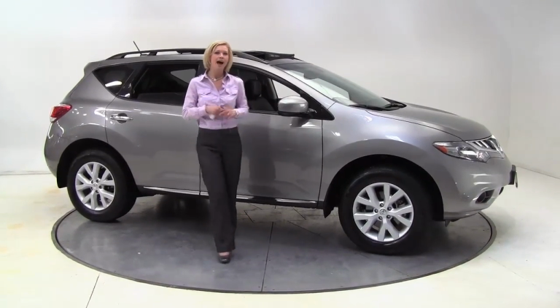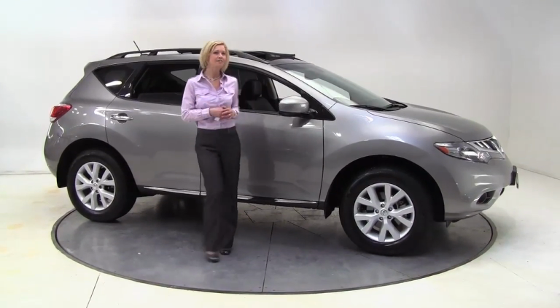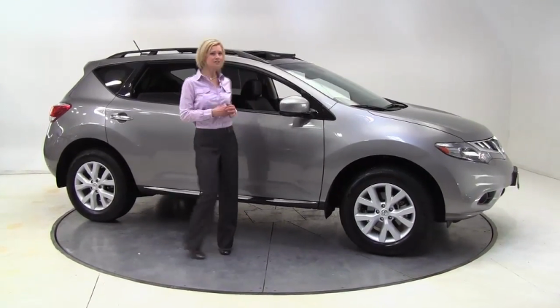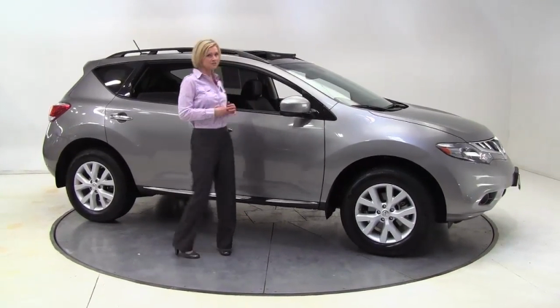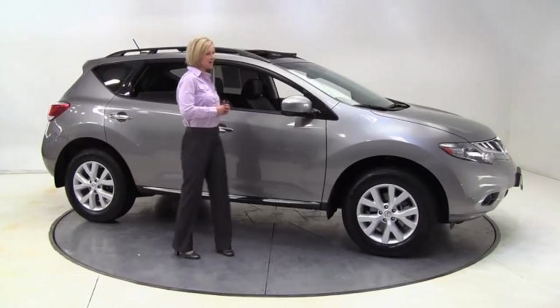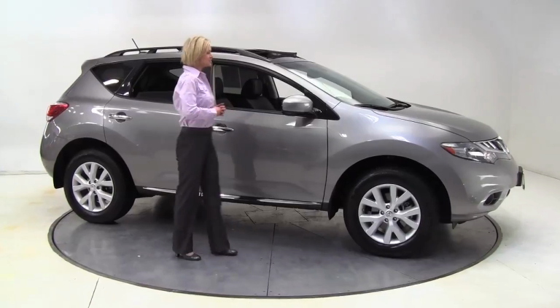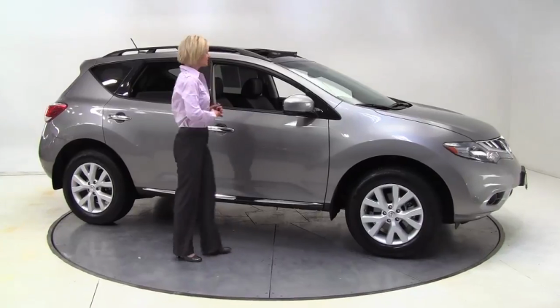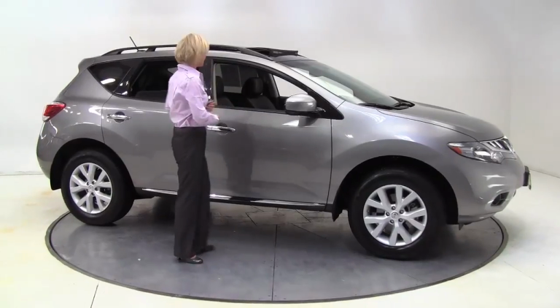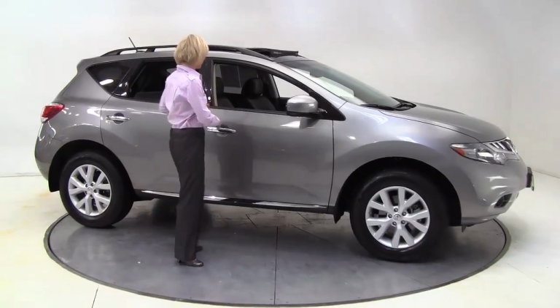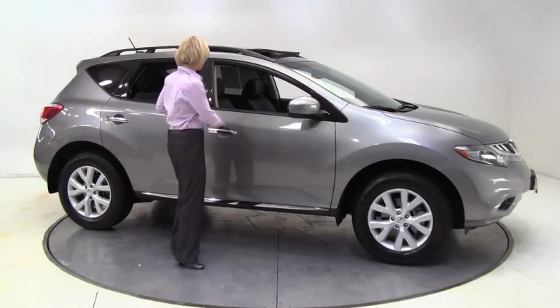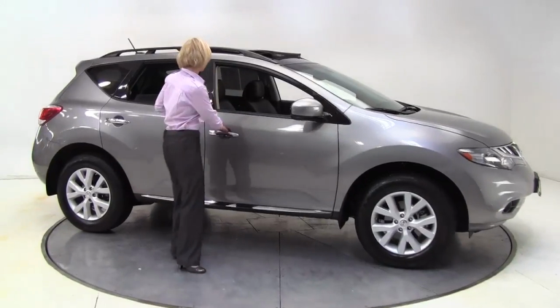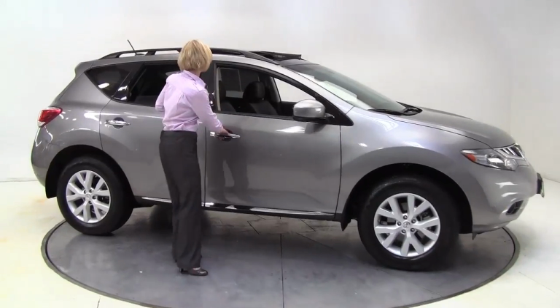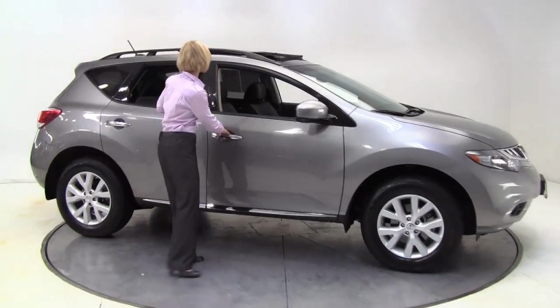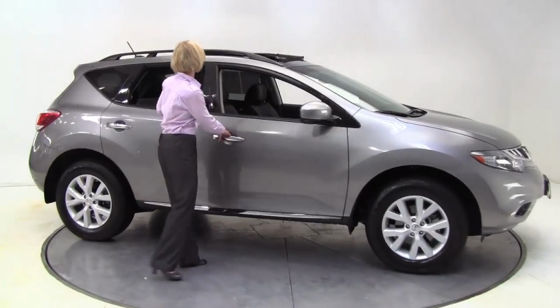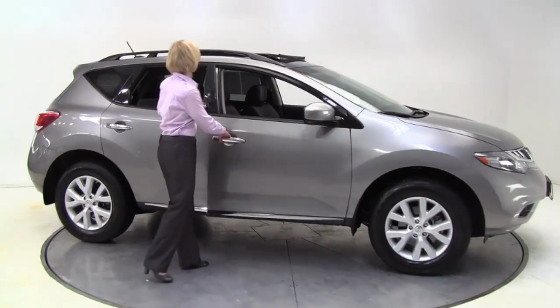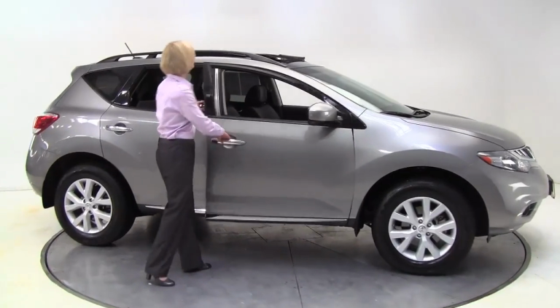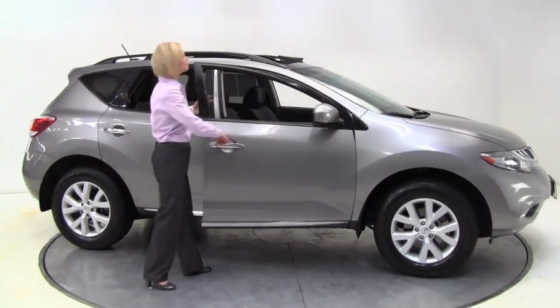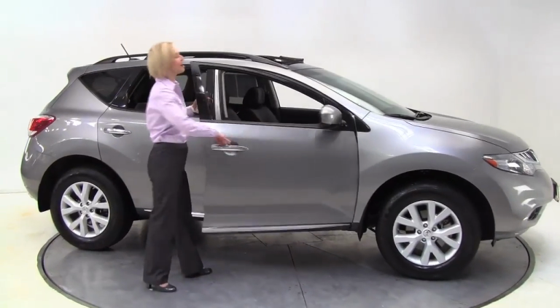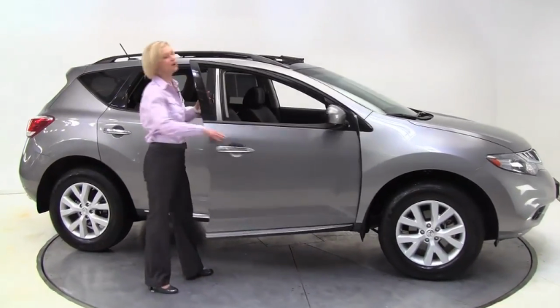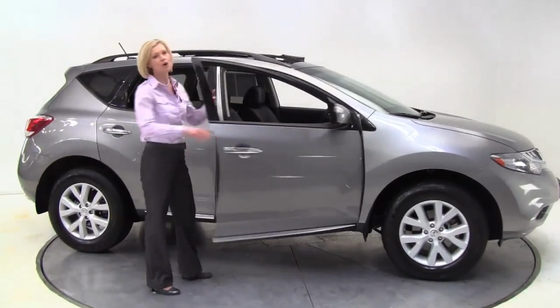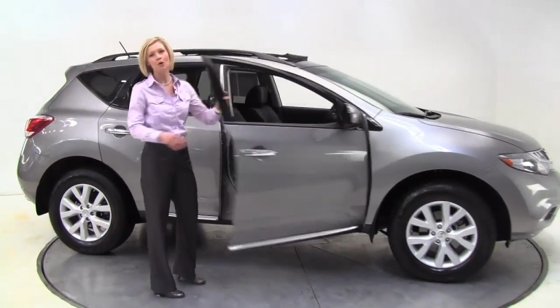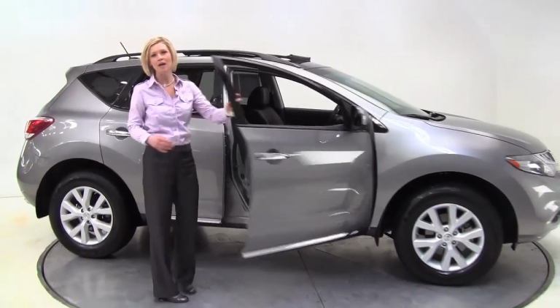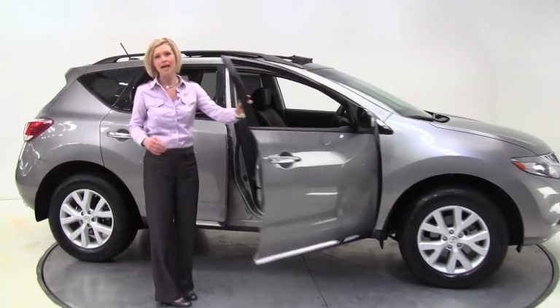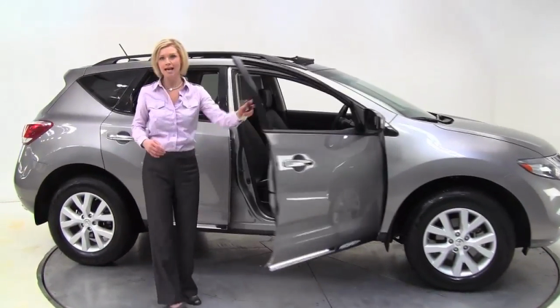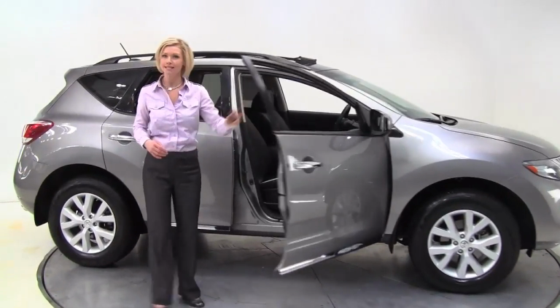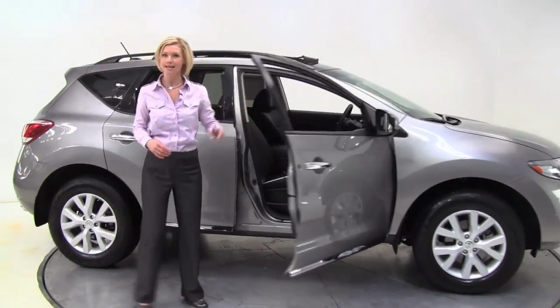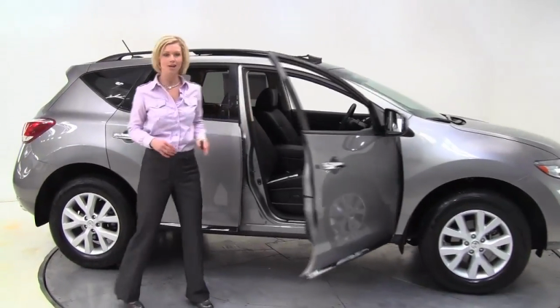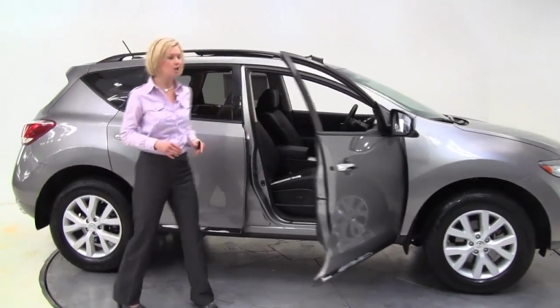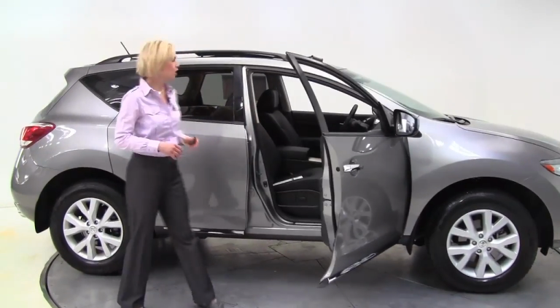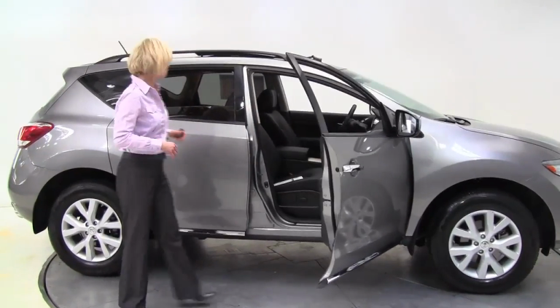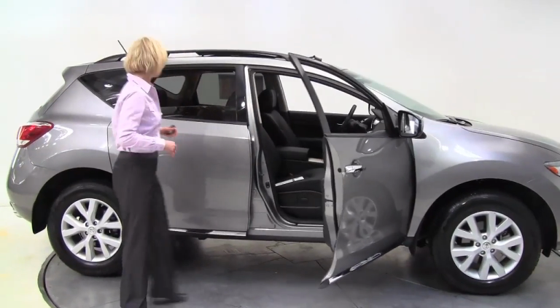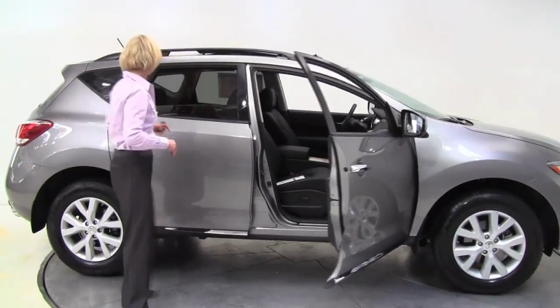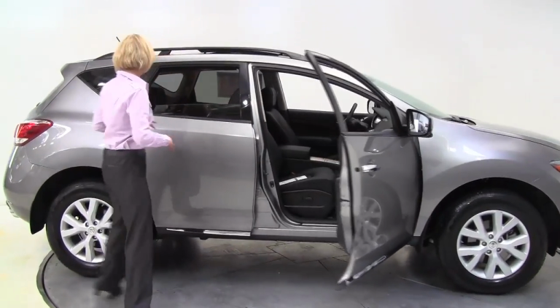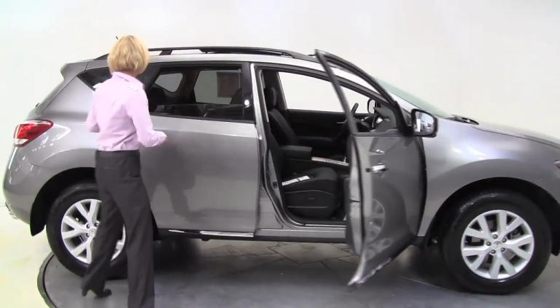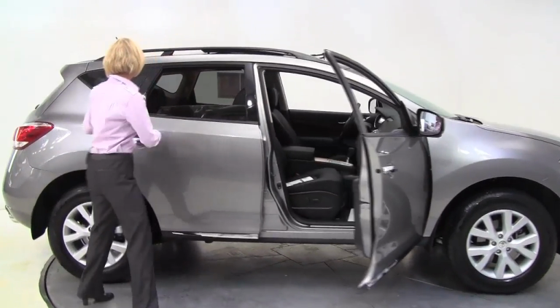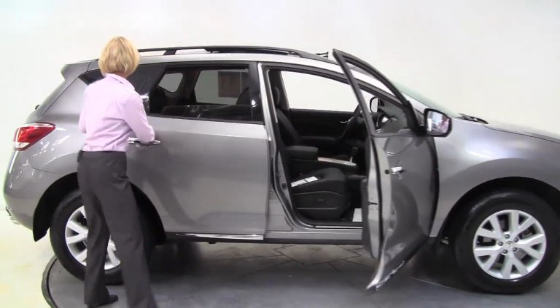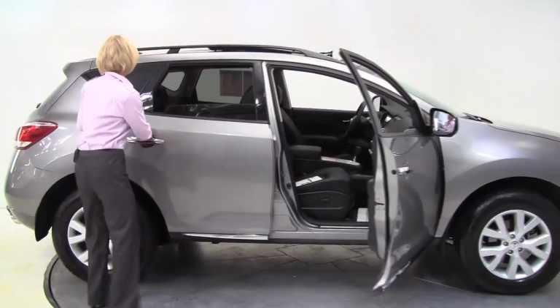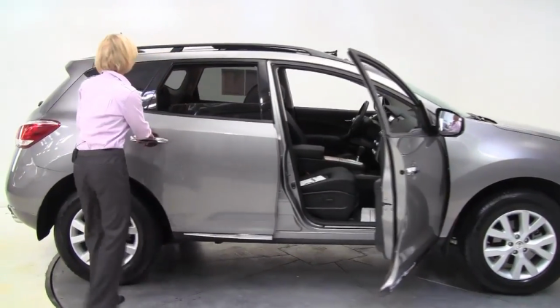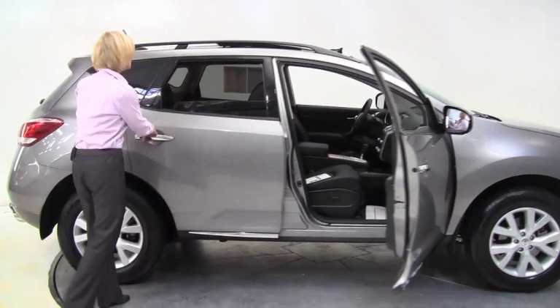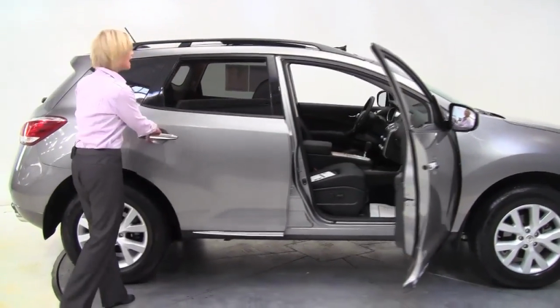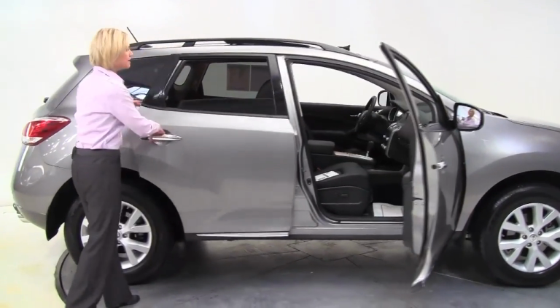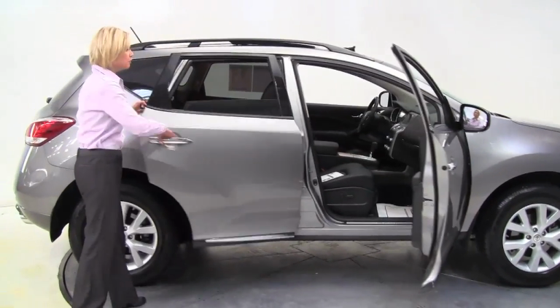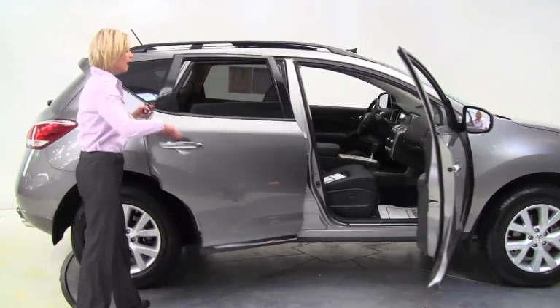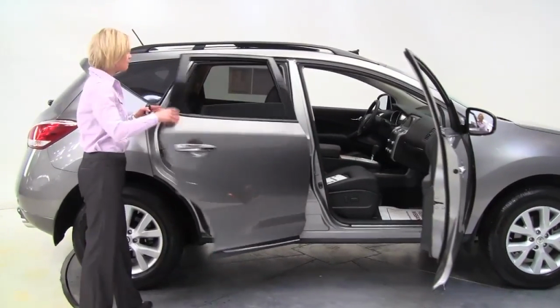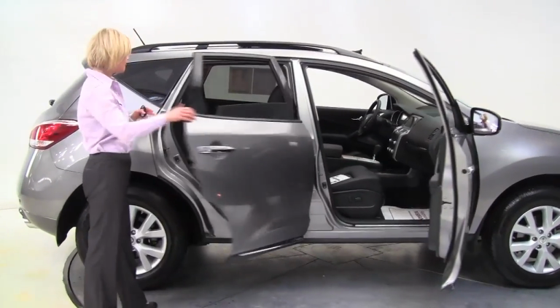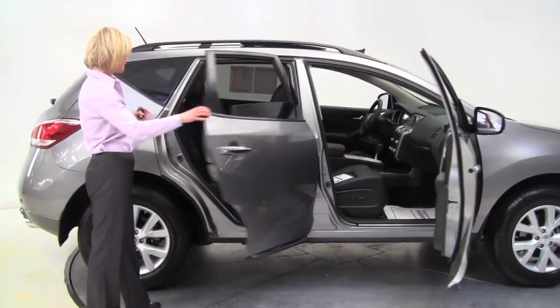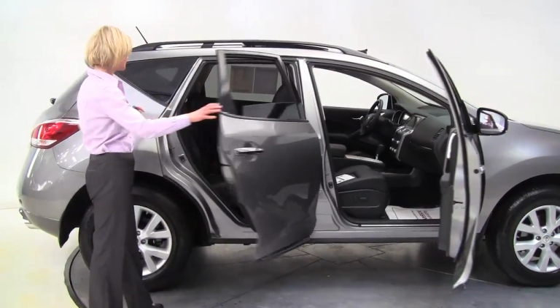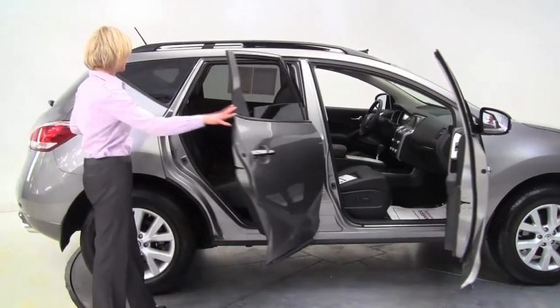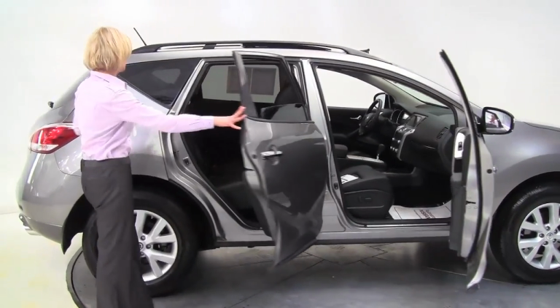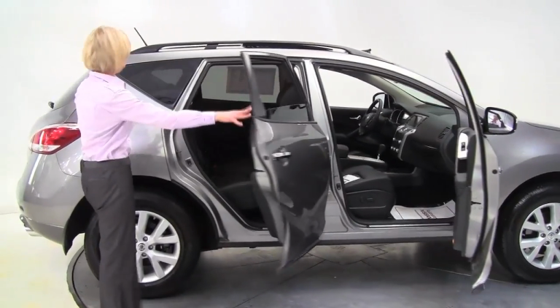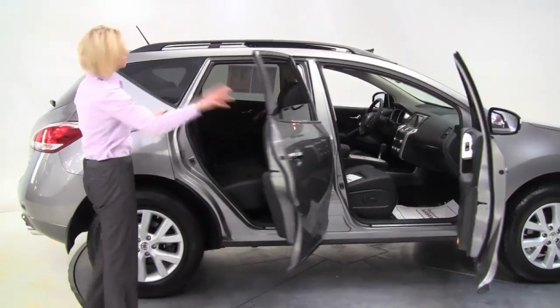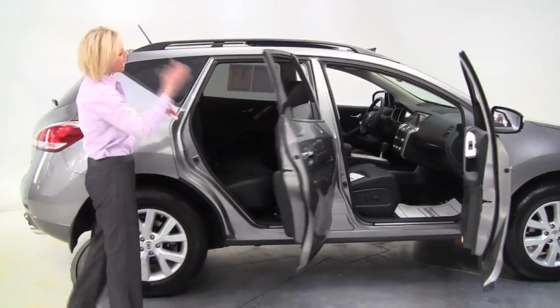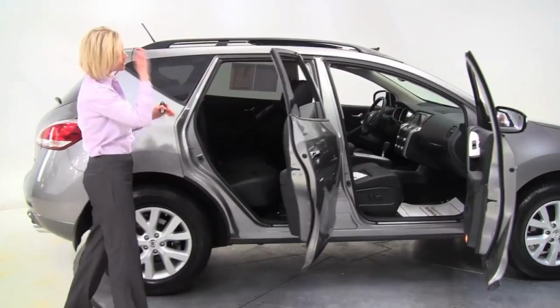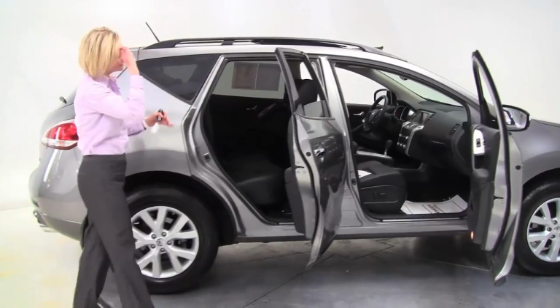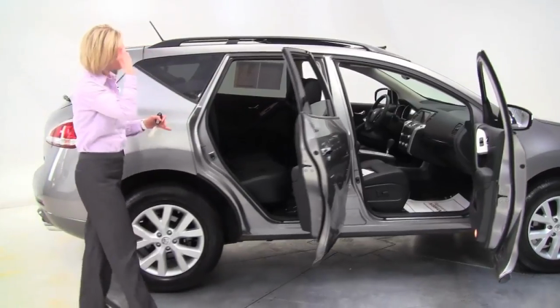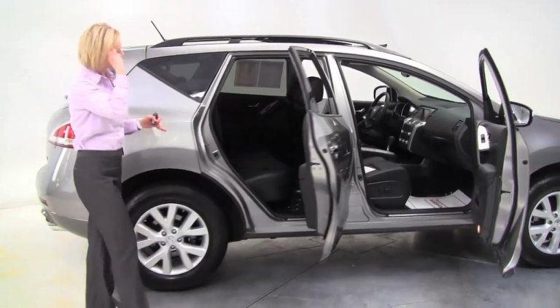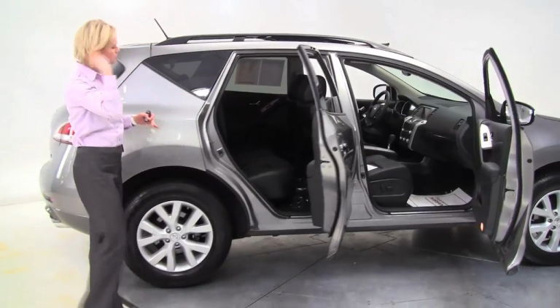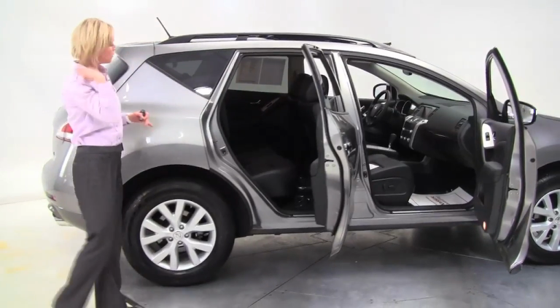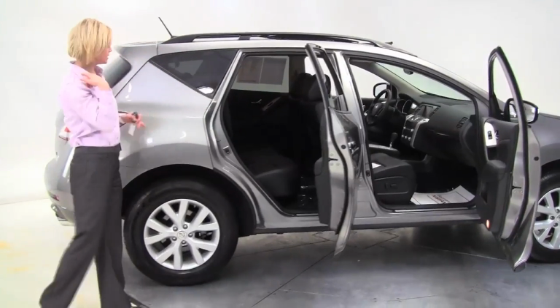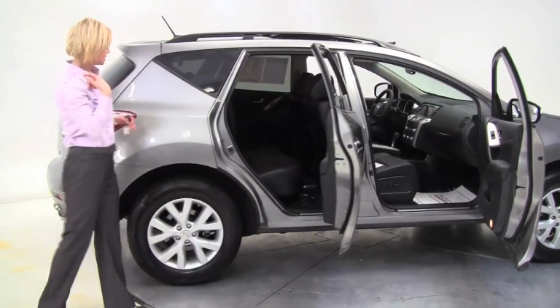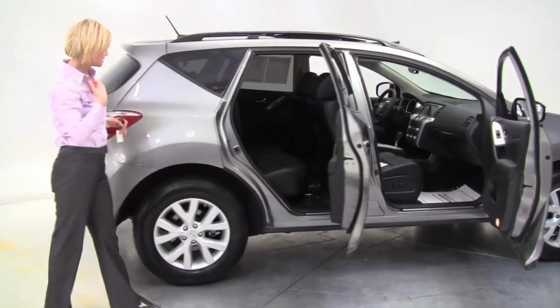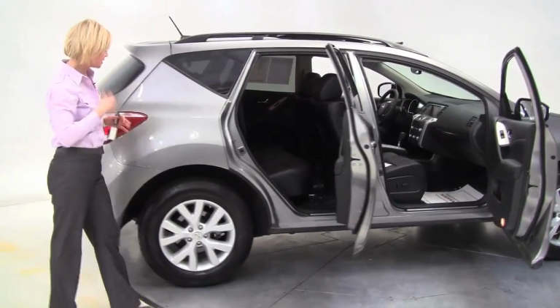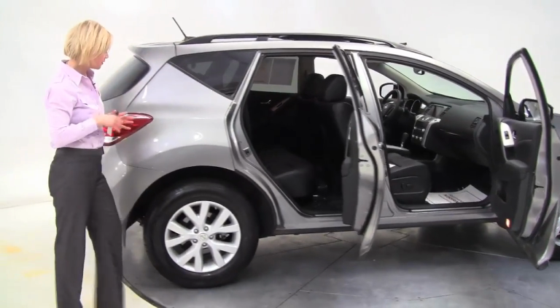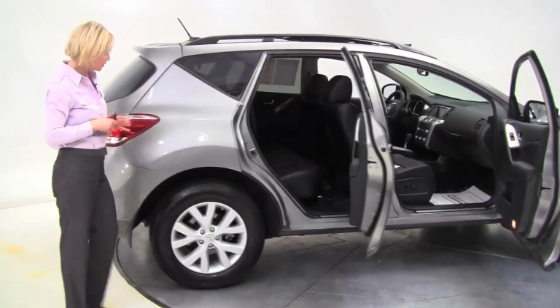I have a 2011 Nissan Murano SL all-wheel drive, platinum graphite with a black leather-appointed interior.